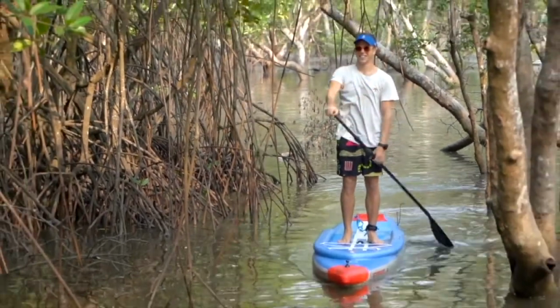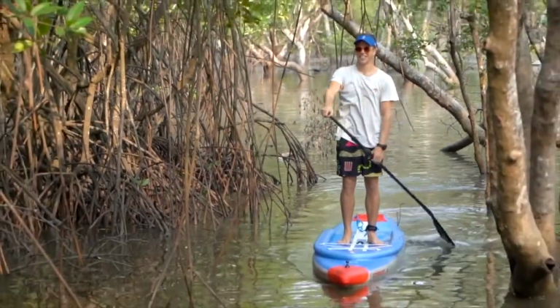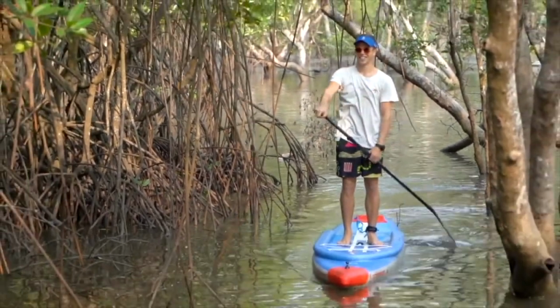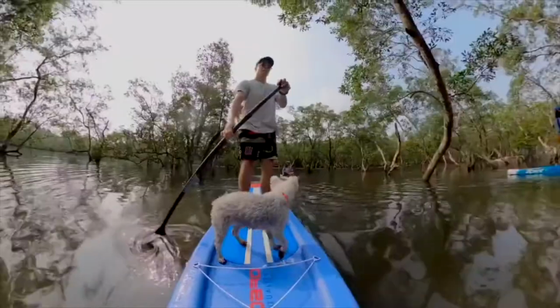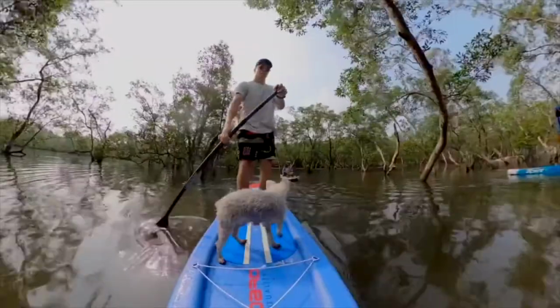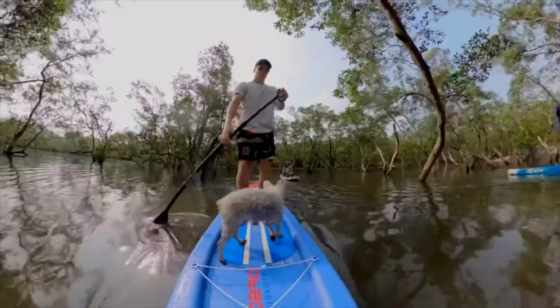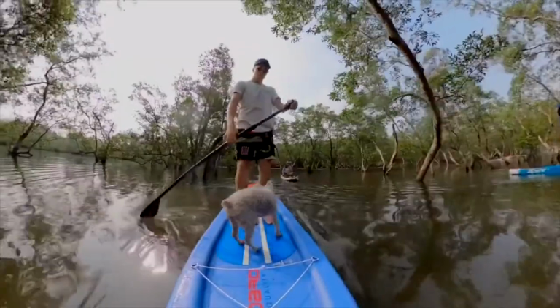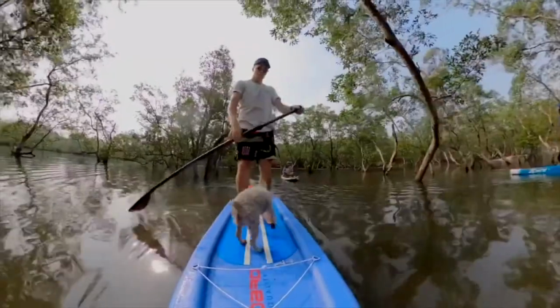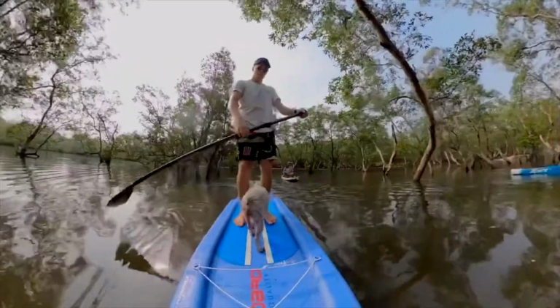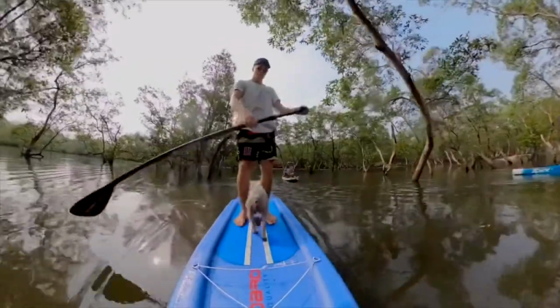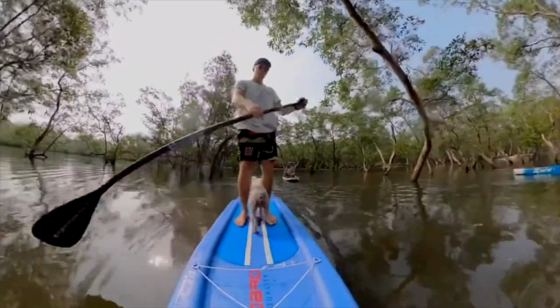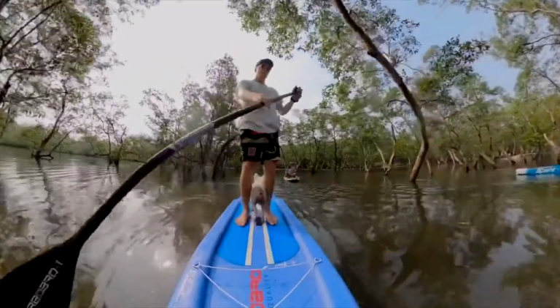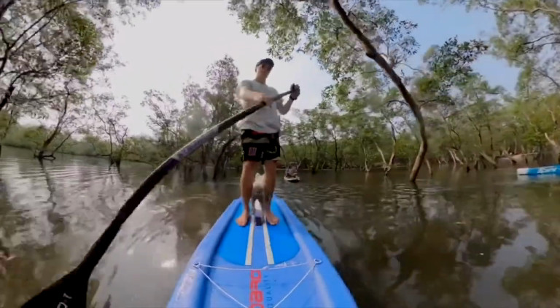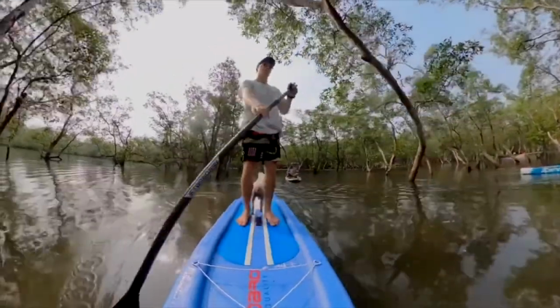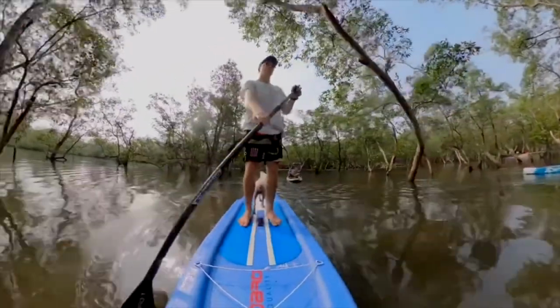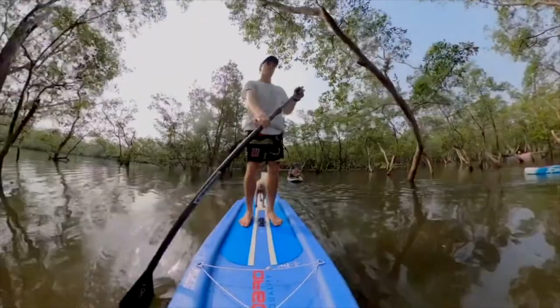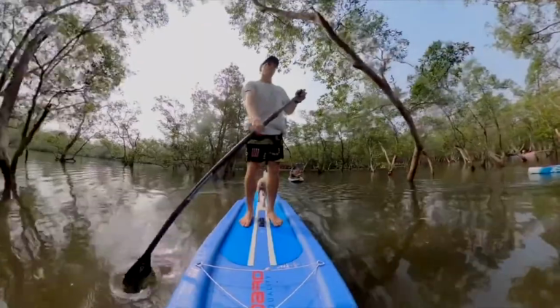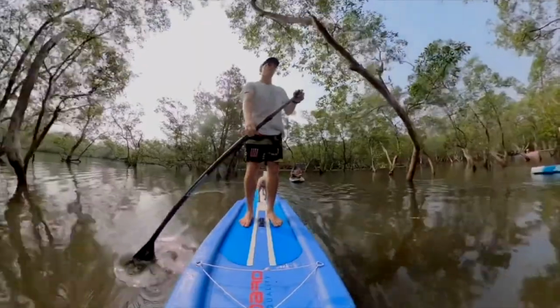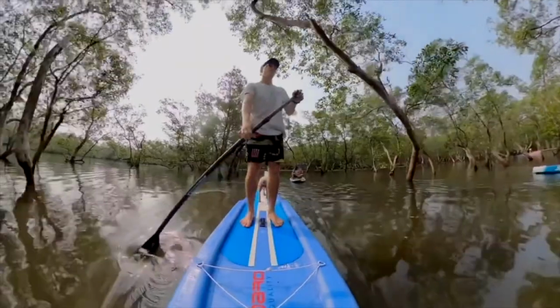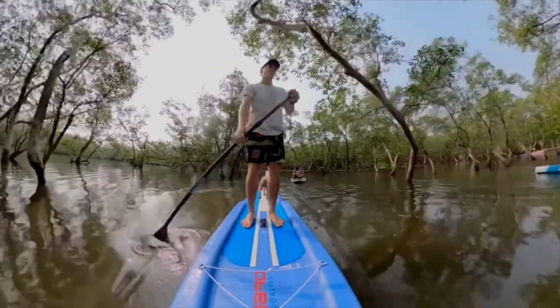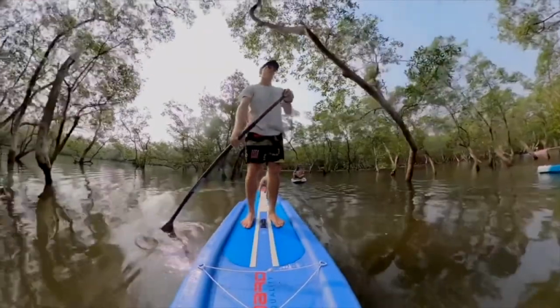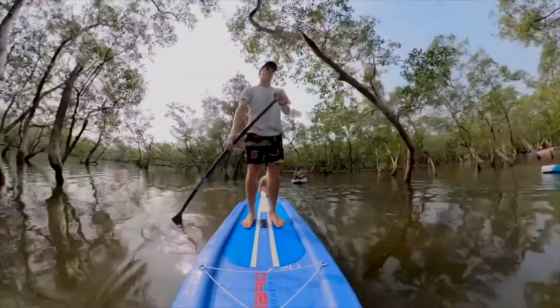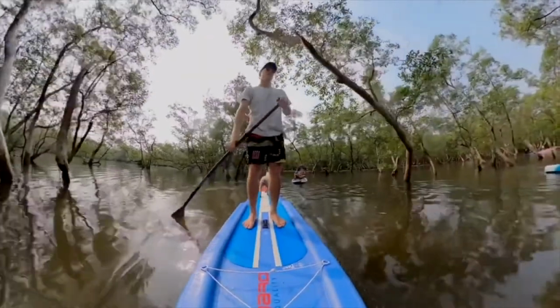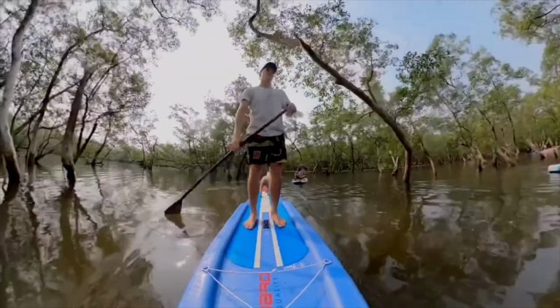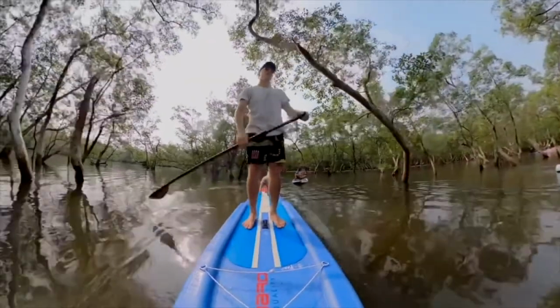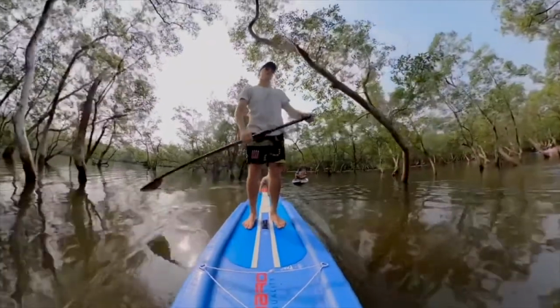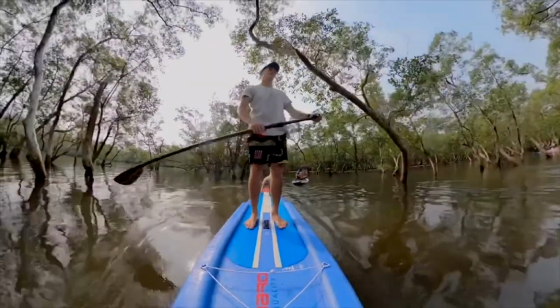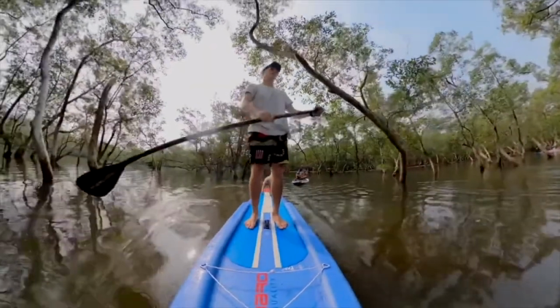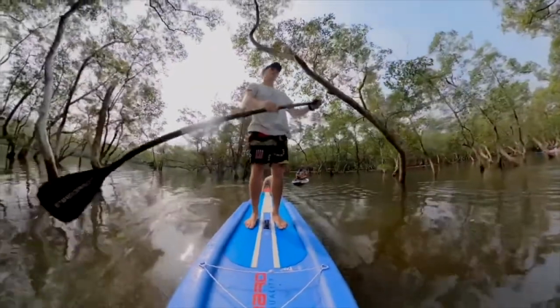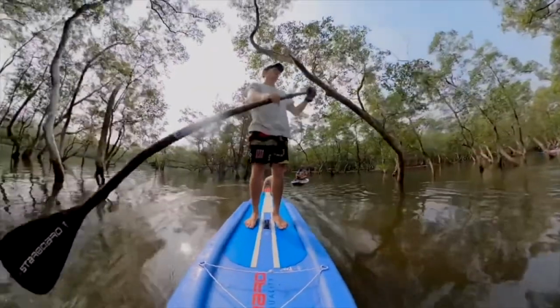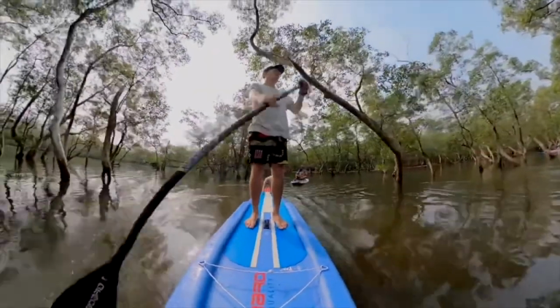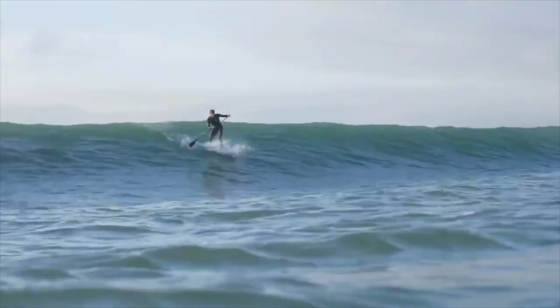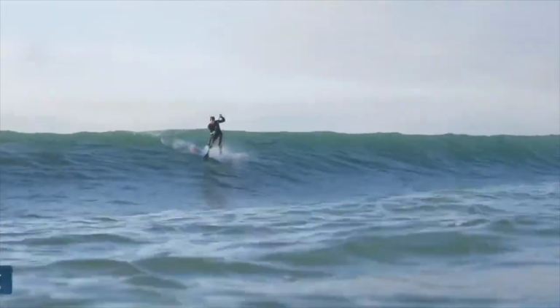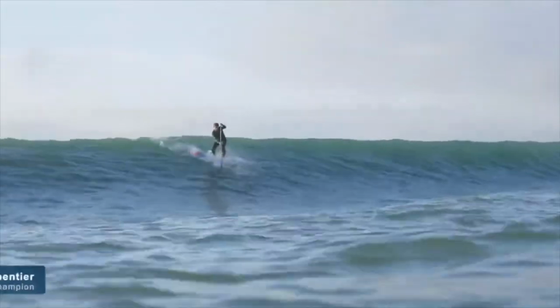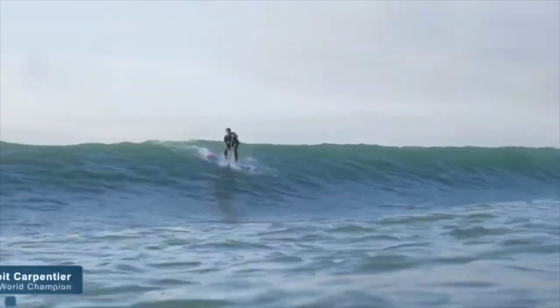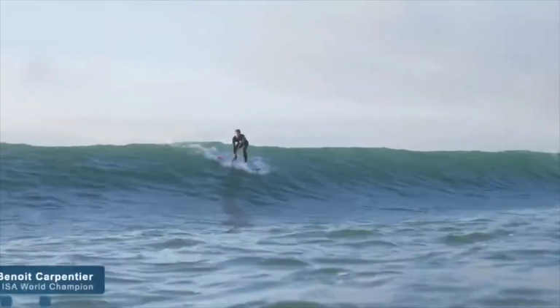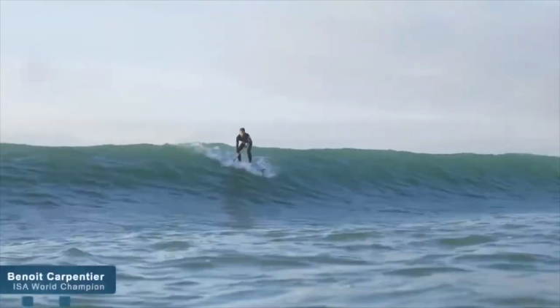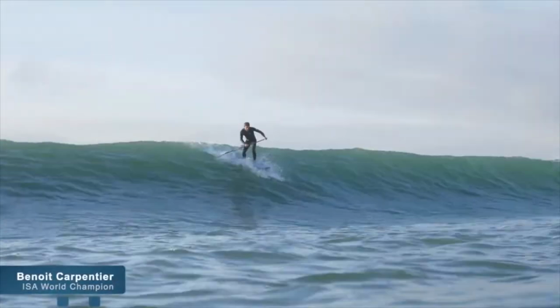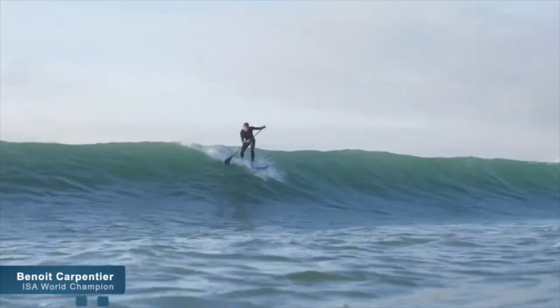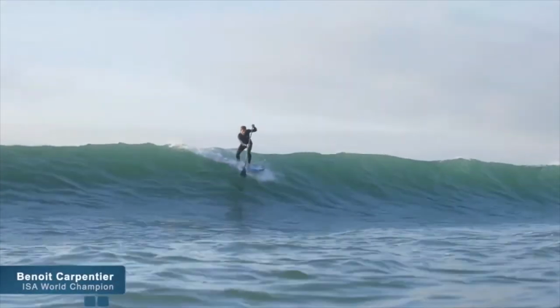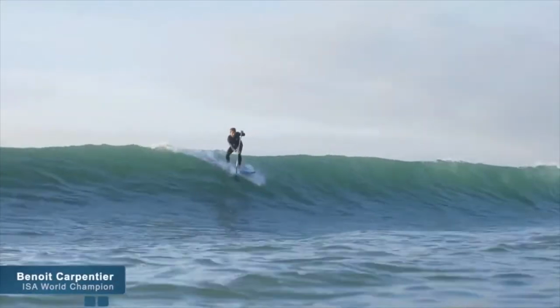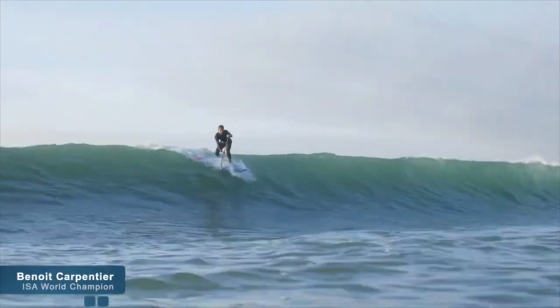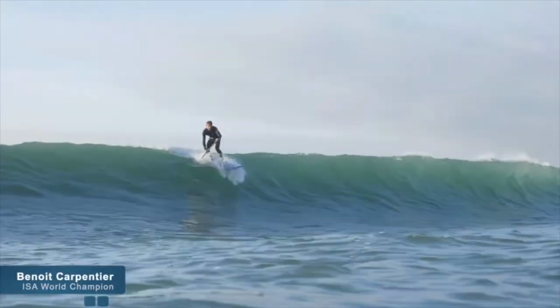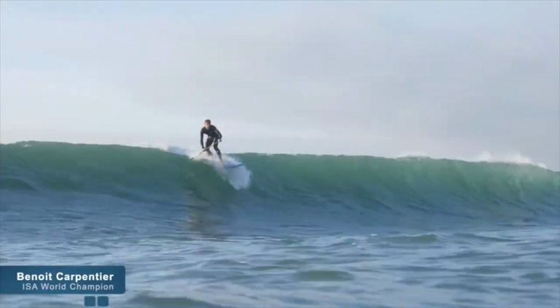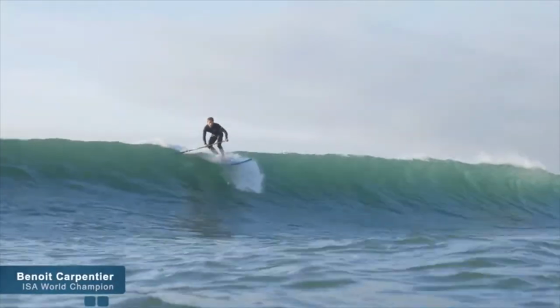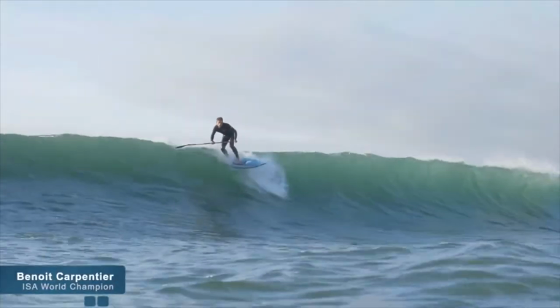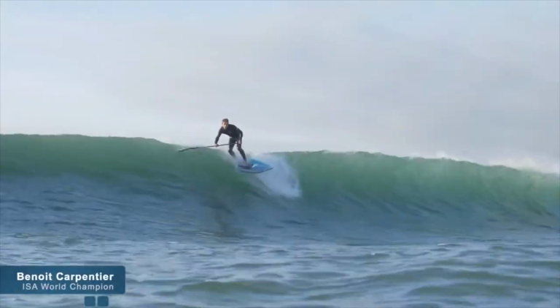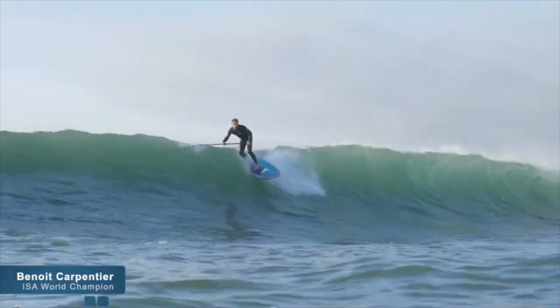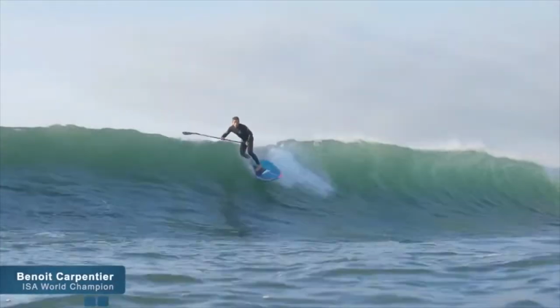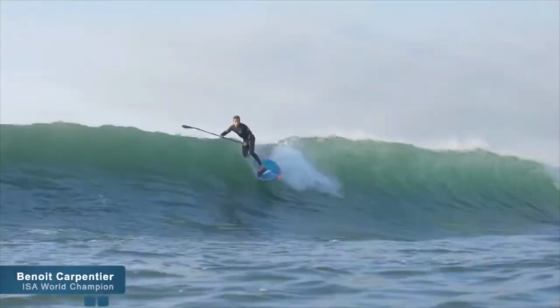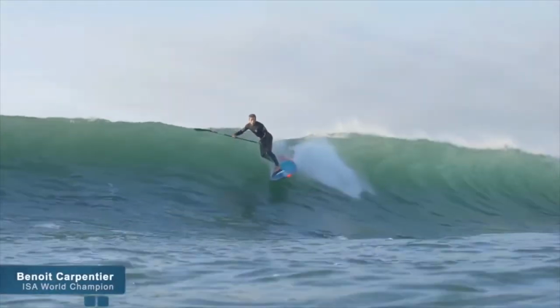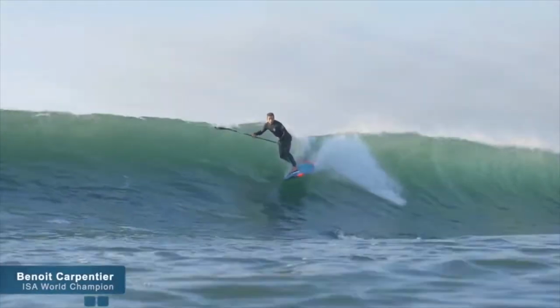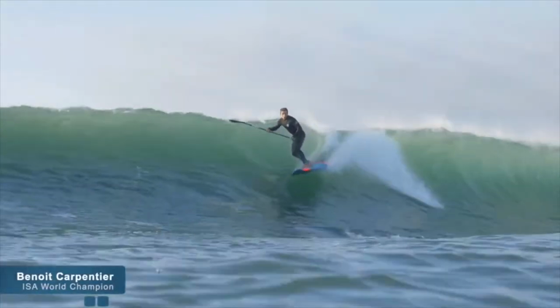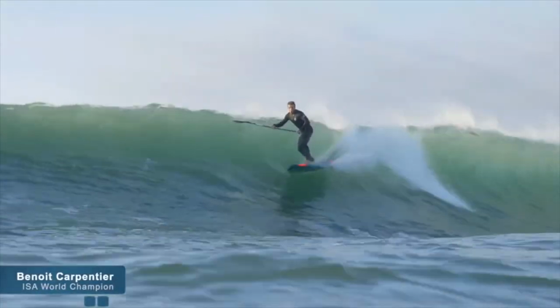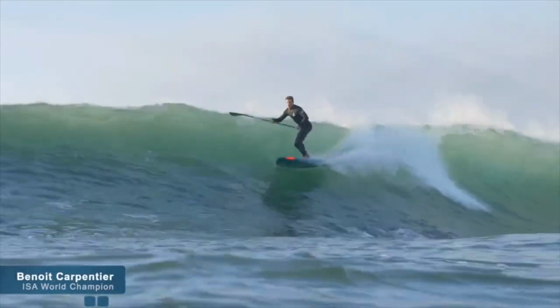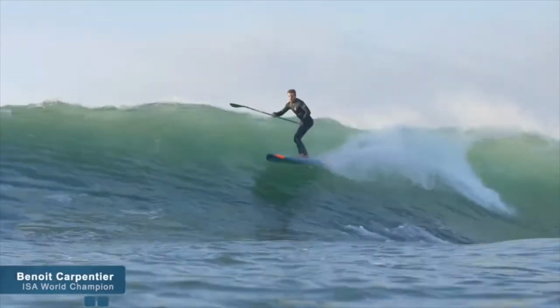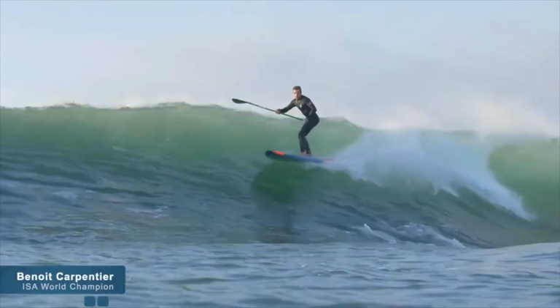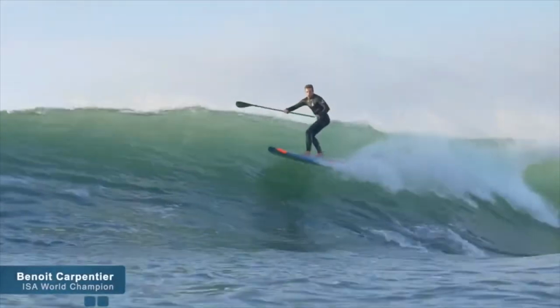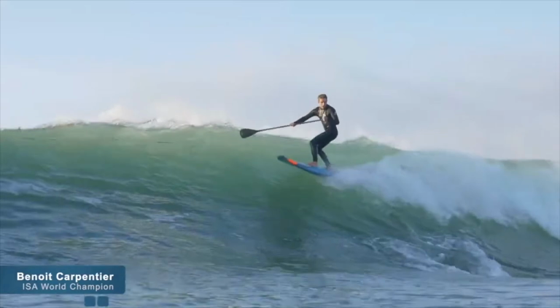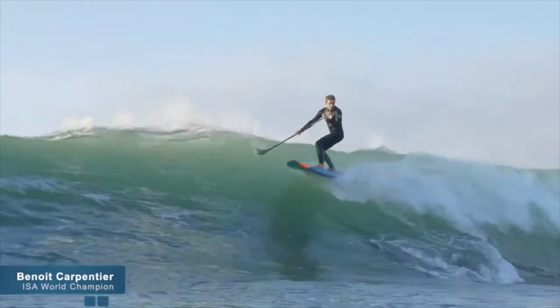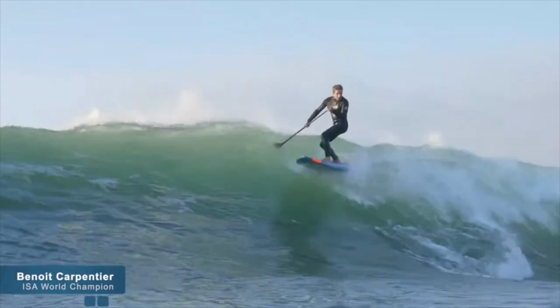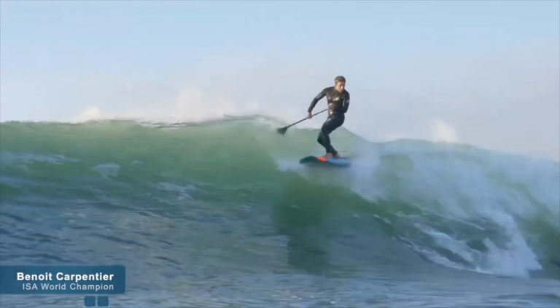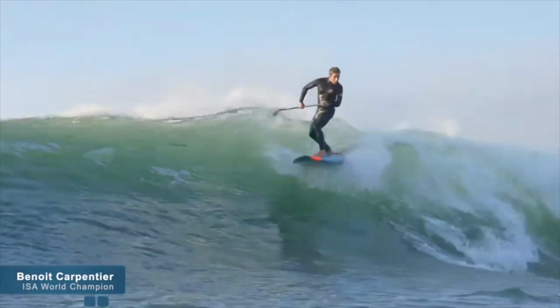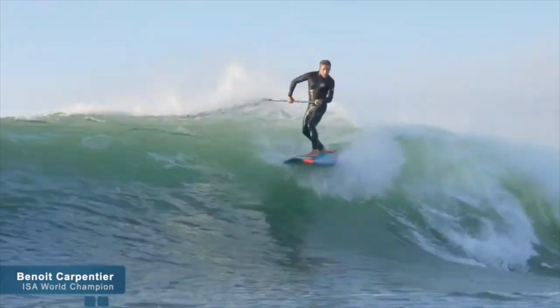This is perfect for learning how to paddle, or if you need acceleration in the surf, like ISA world champion Benoit Carpentier.